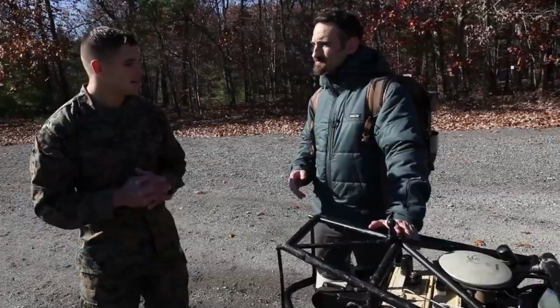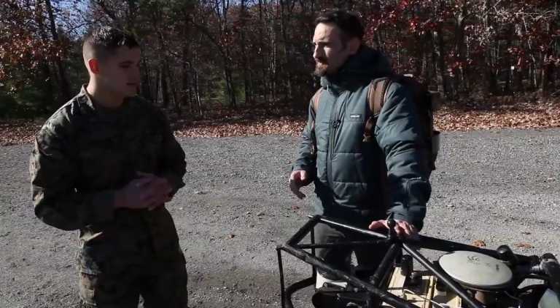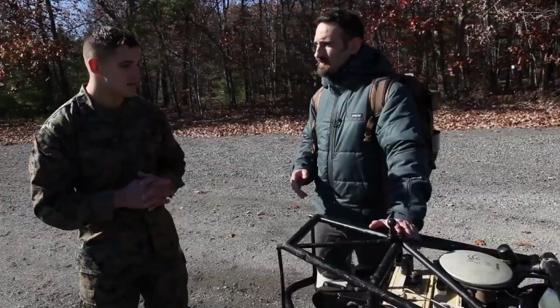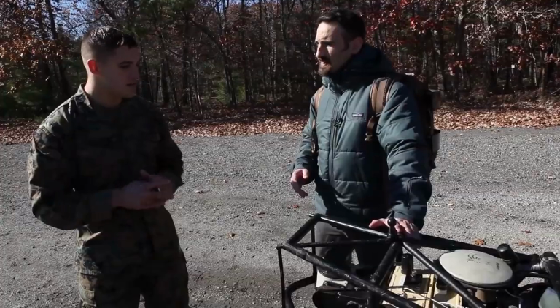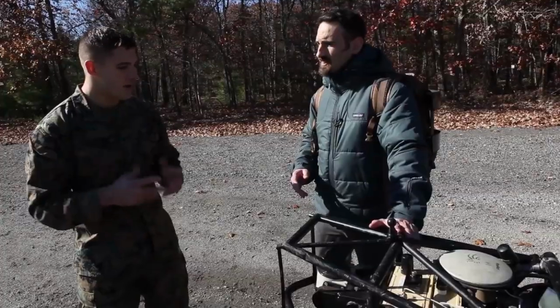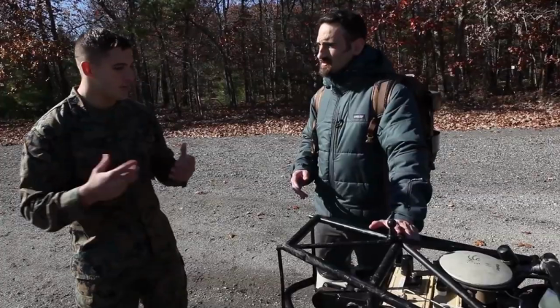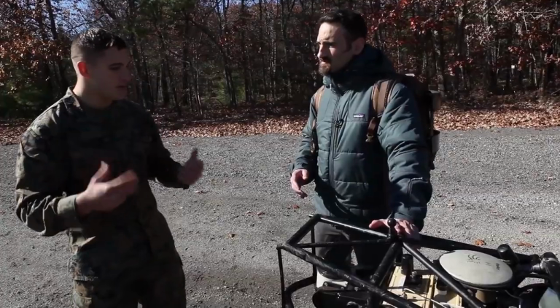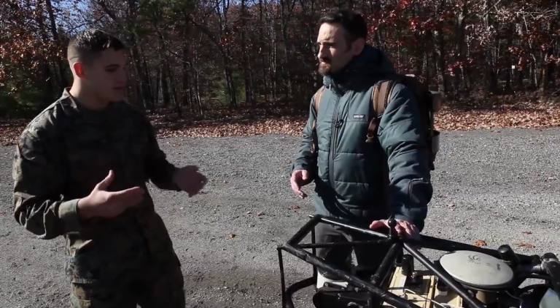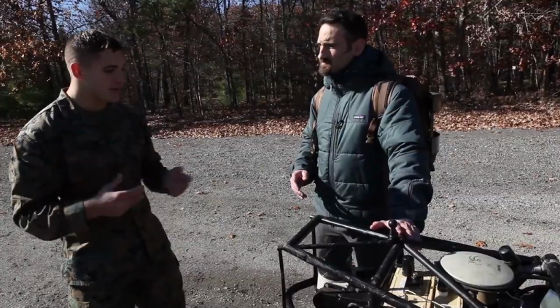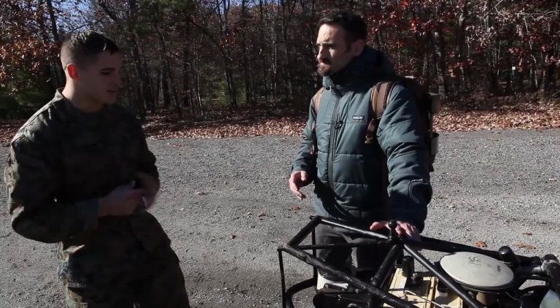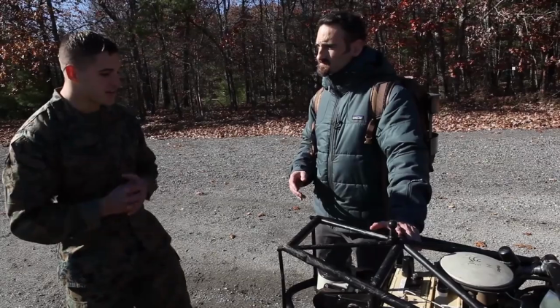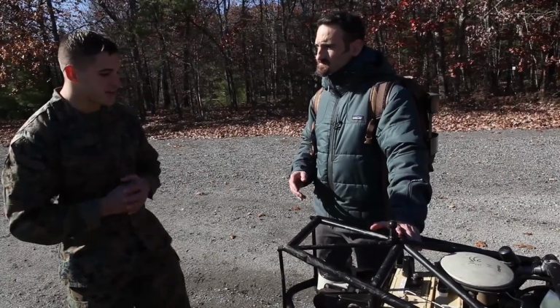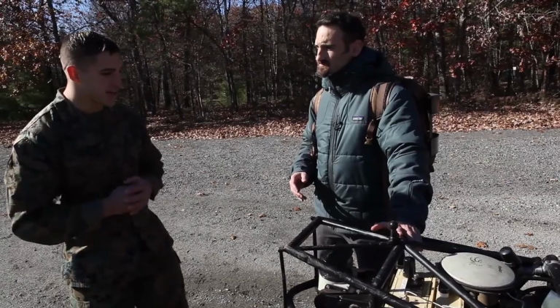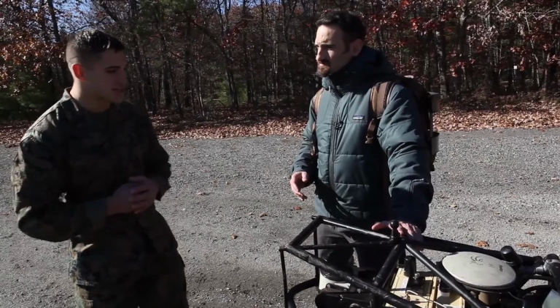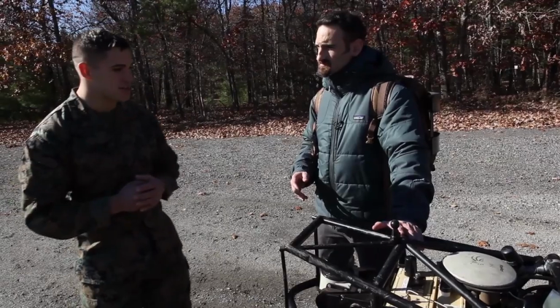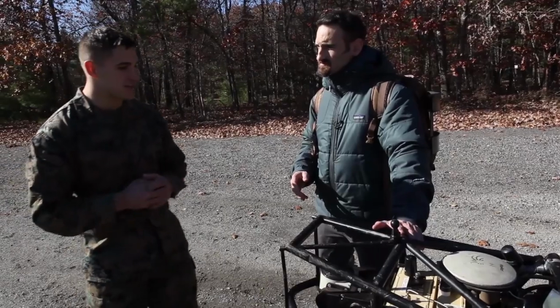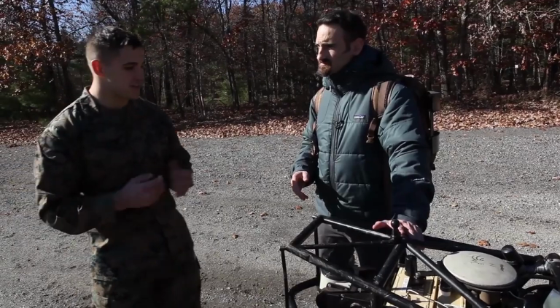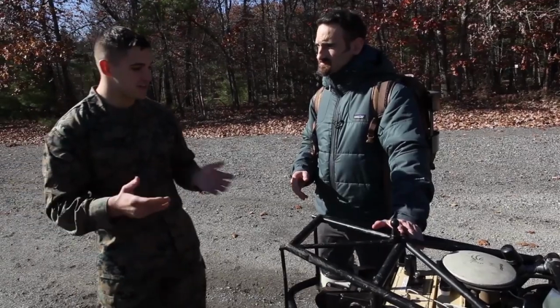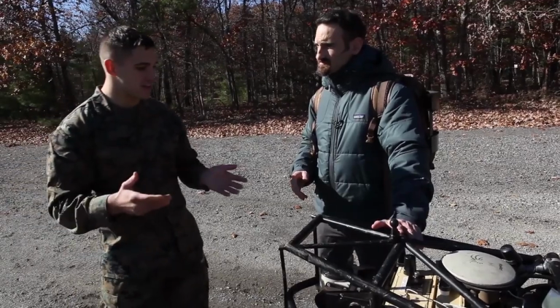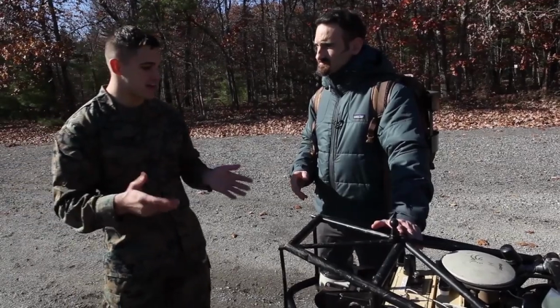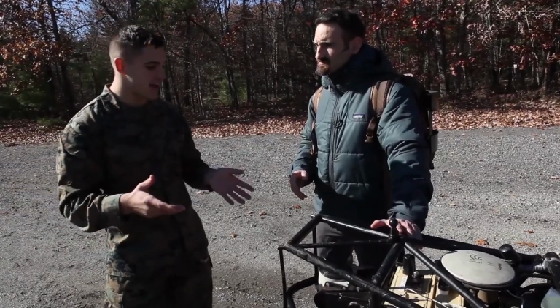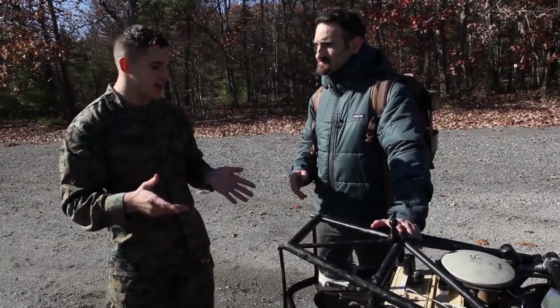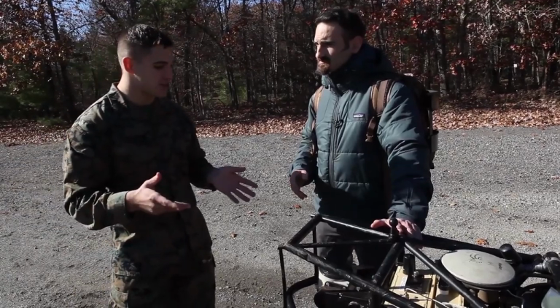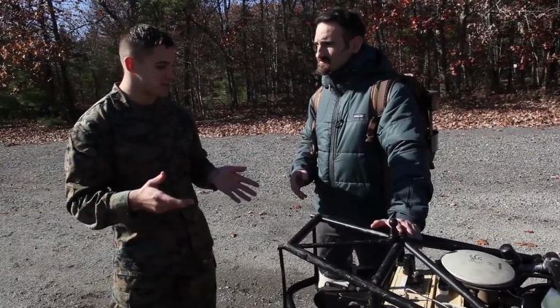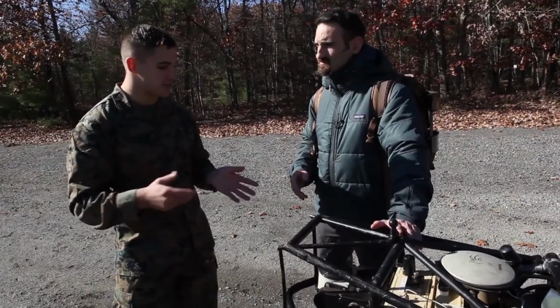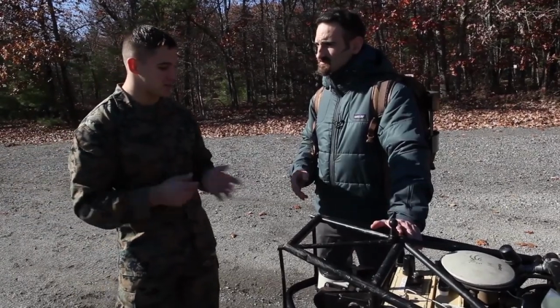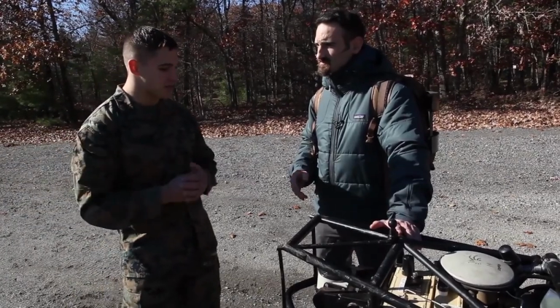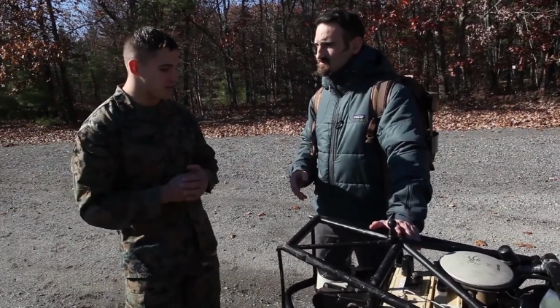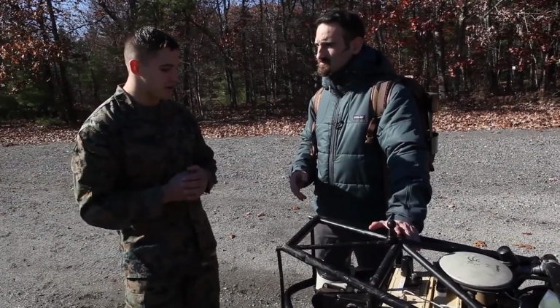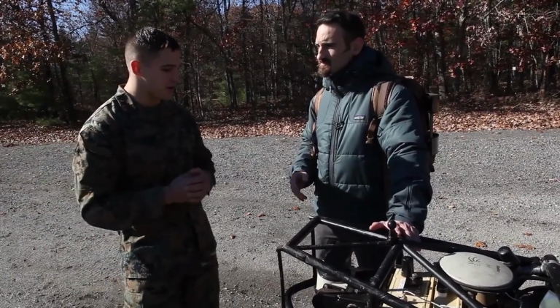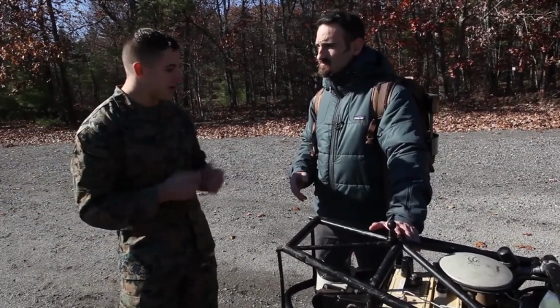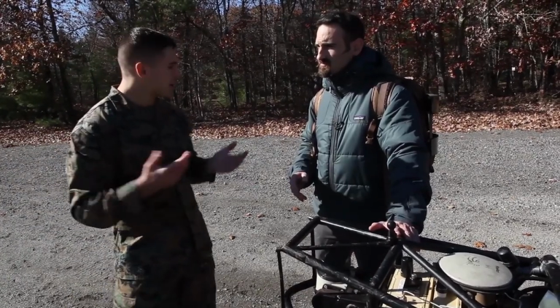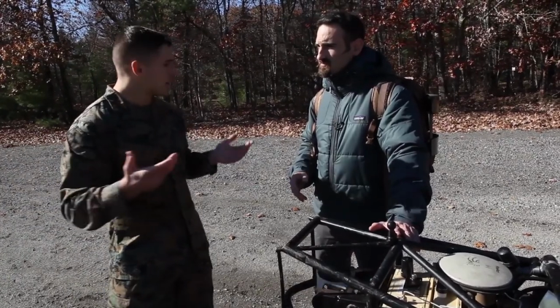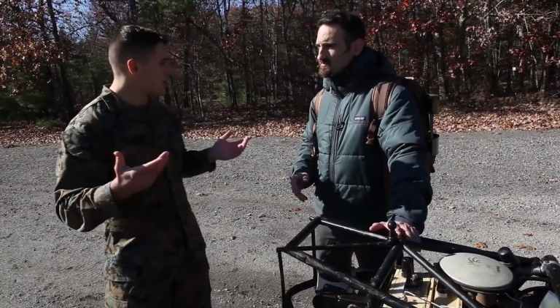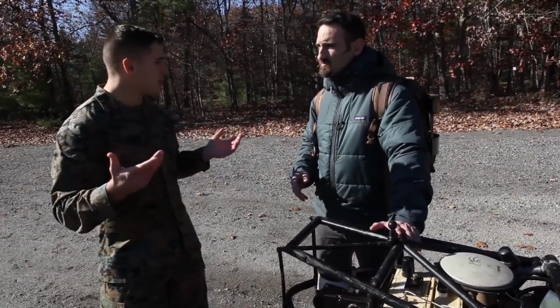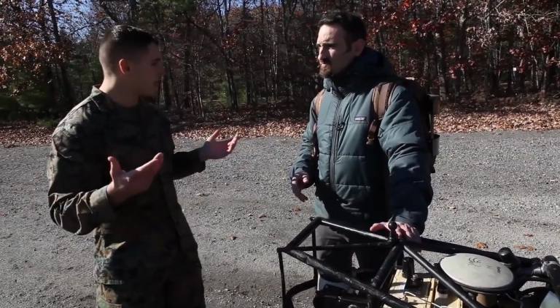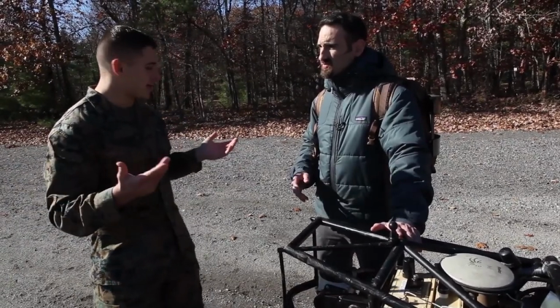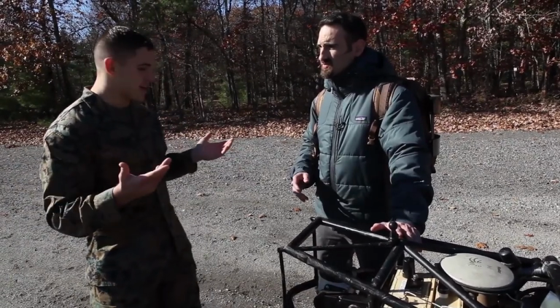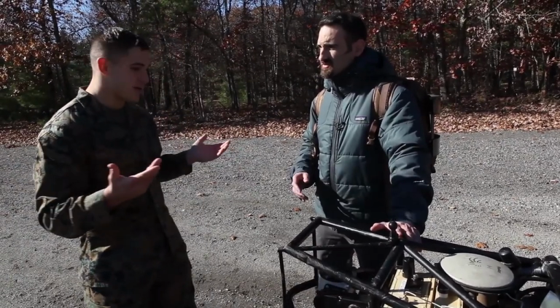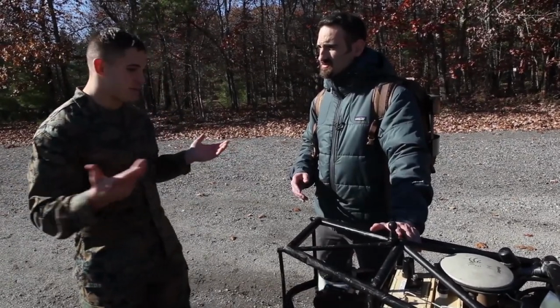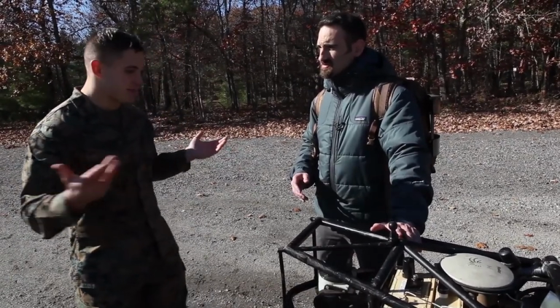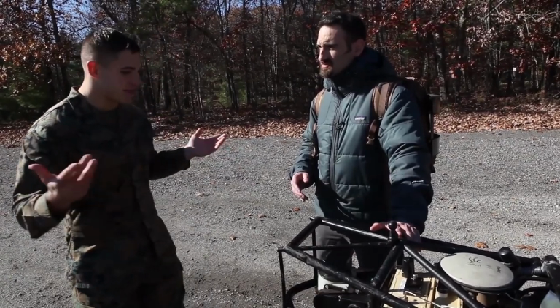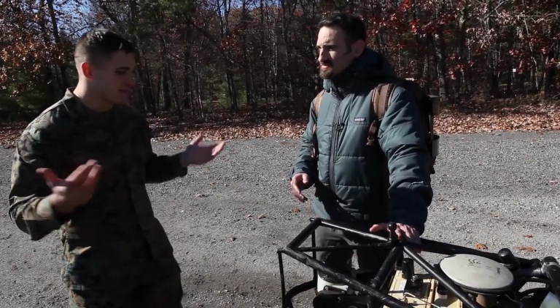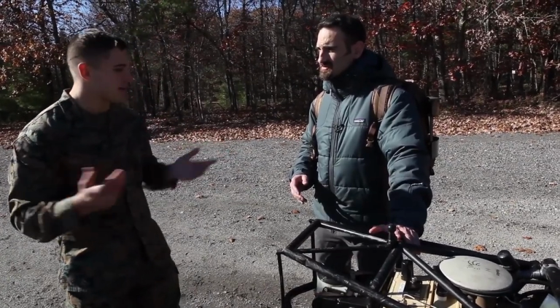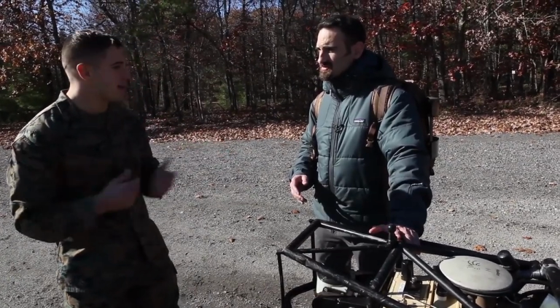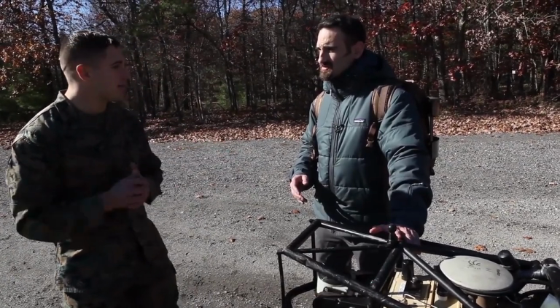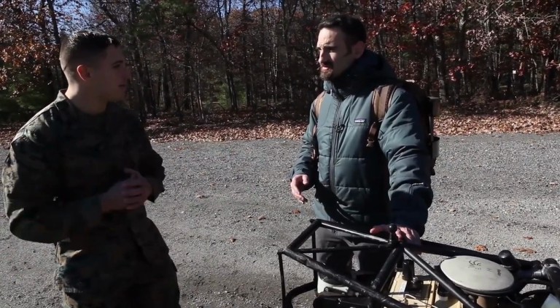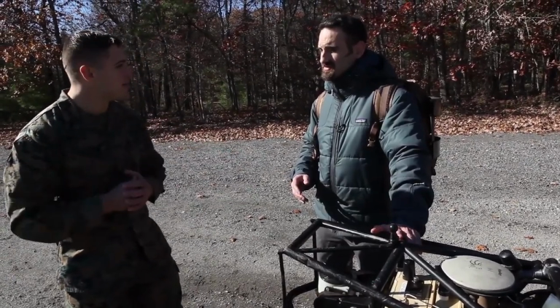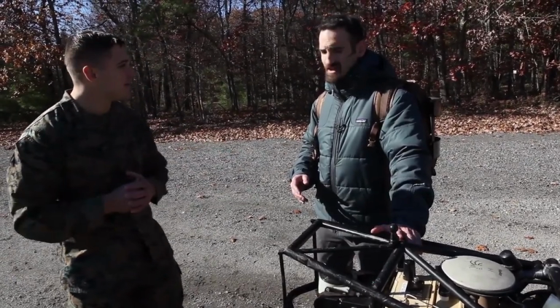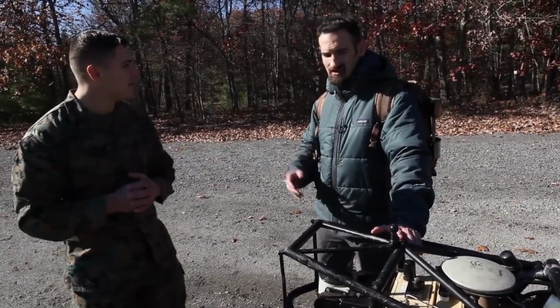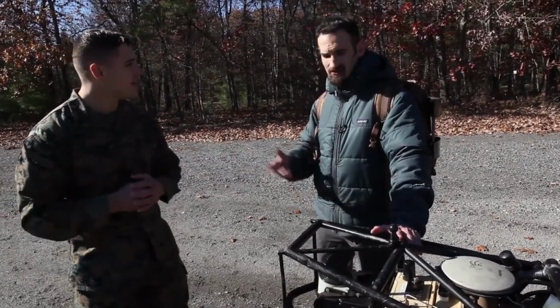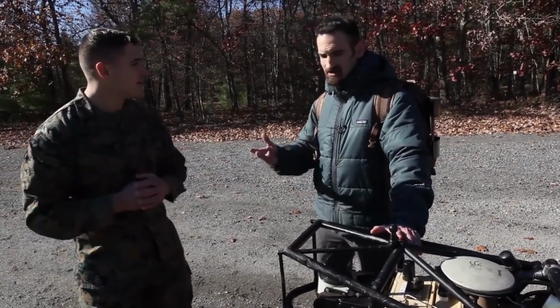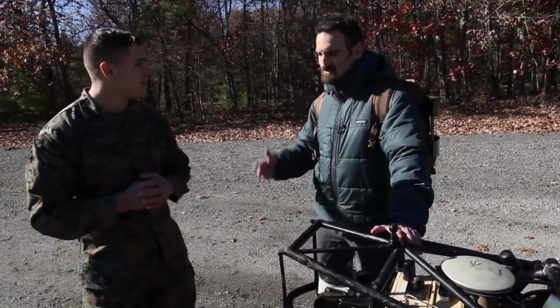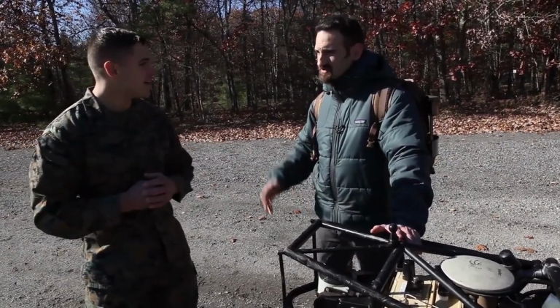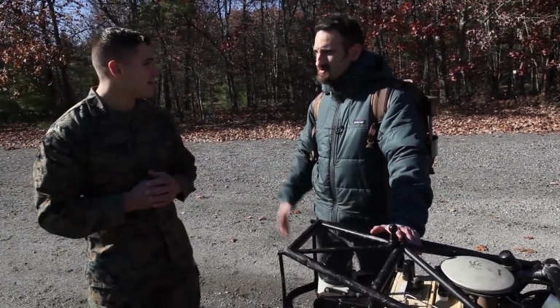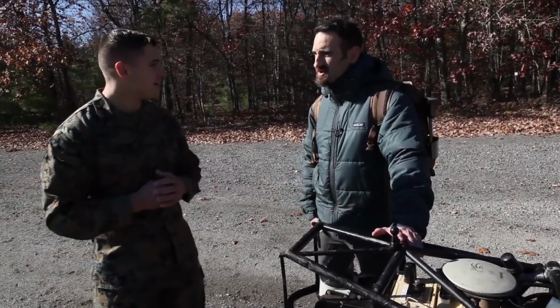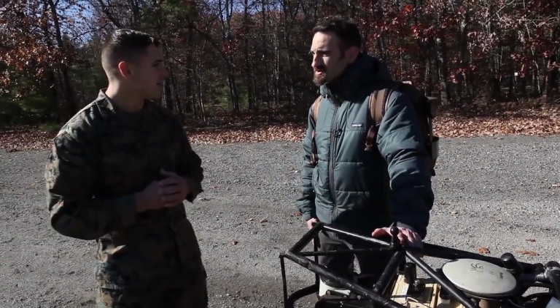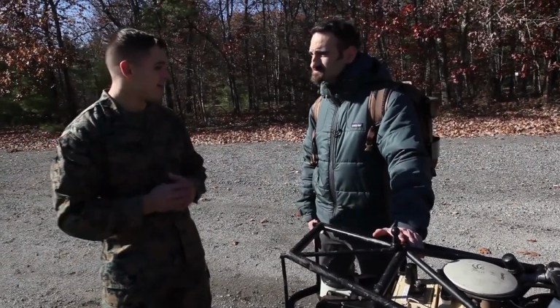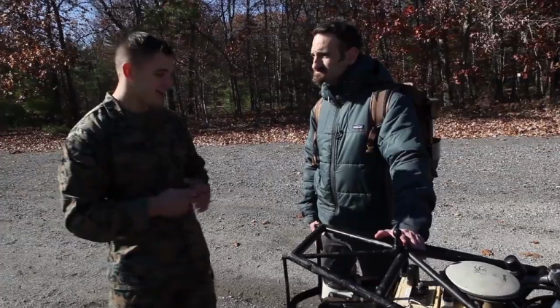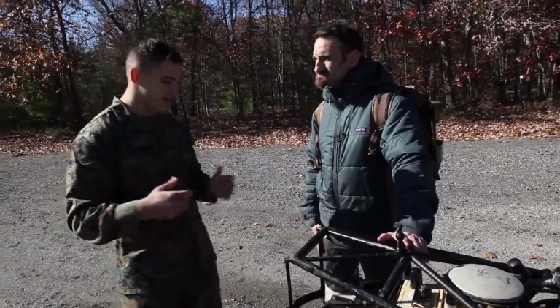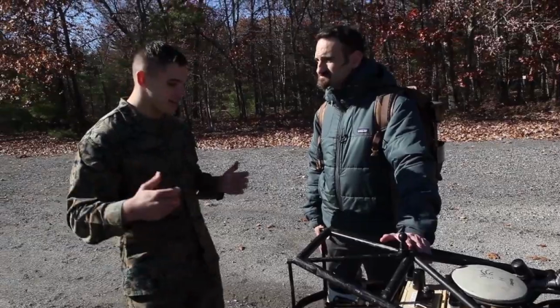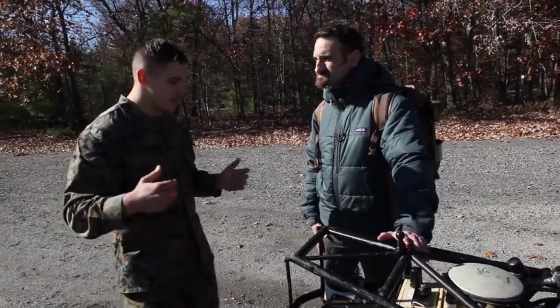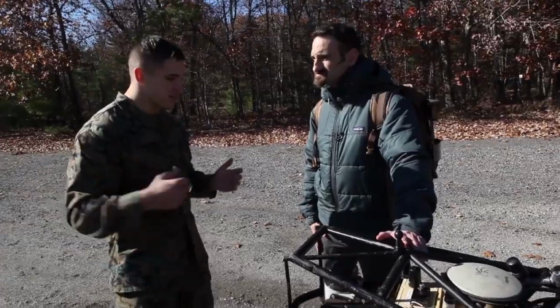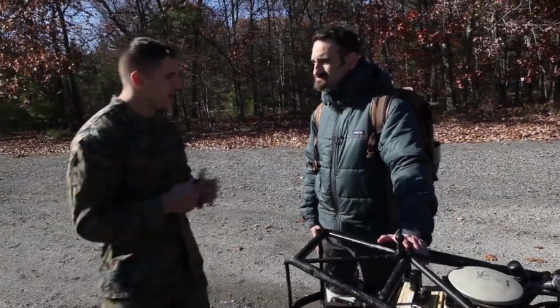I'm really excited to actually see this thing in action. Can you gear up and give me a demo? Yeah, let's take it for a walk. All right, great. Let's do it.